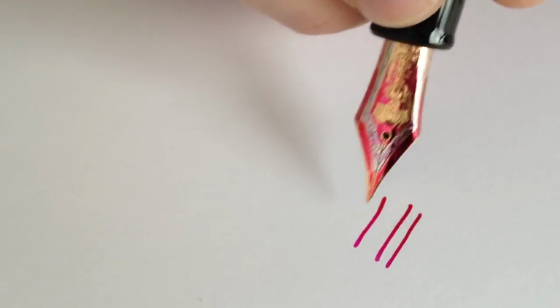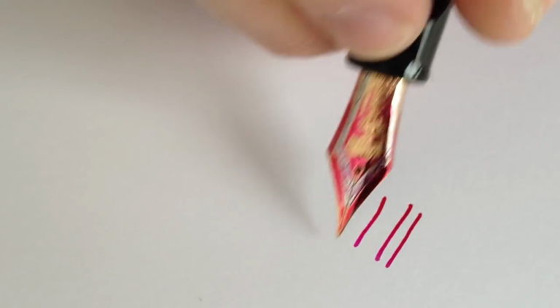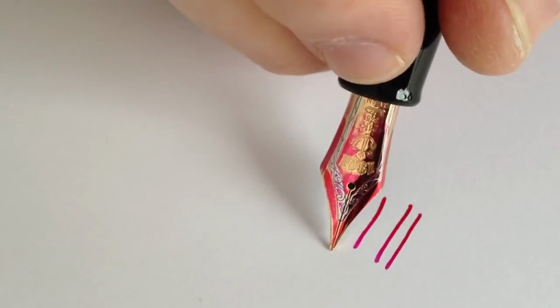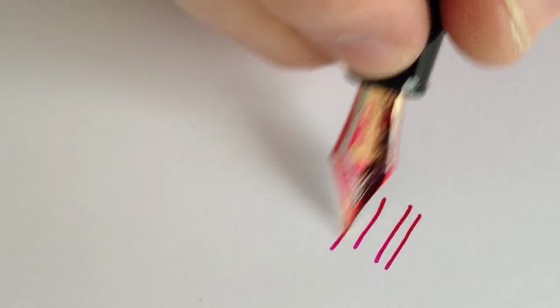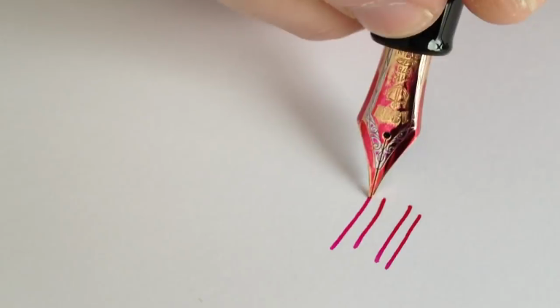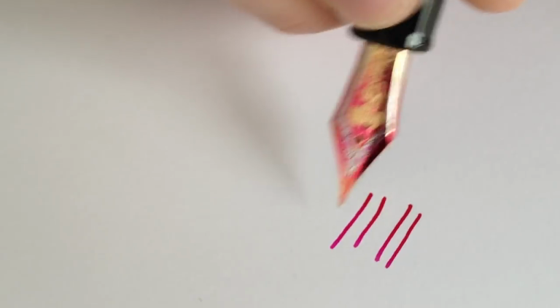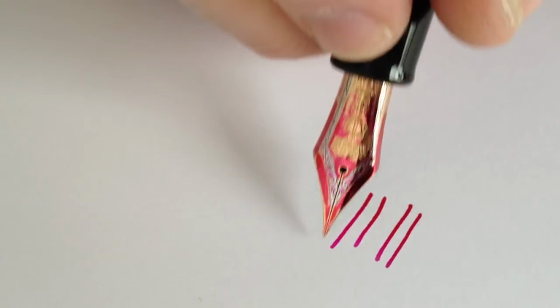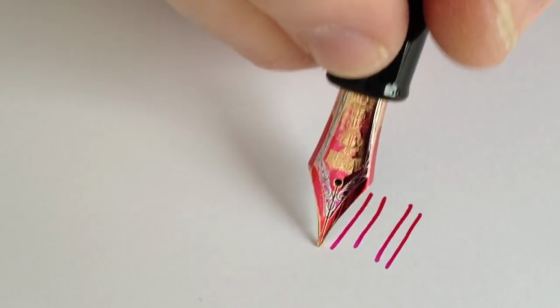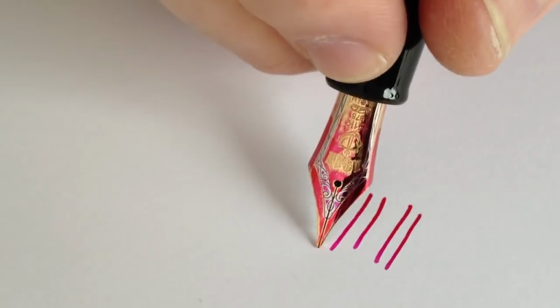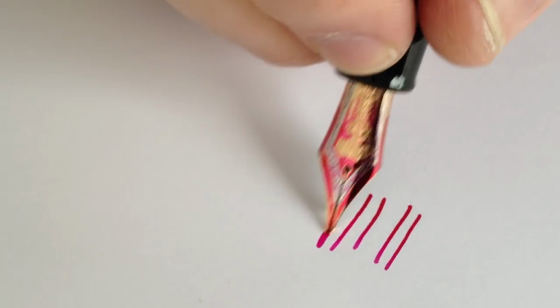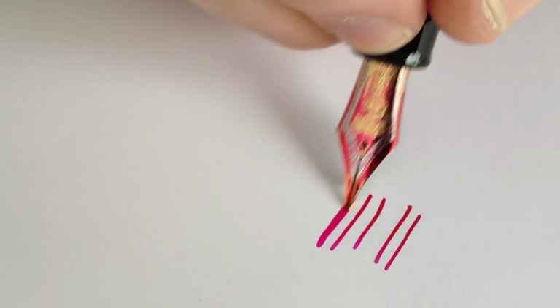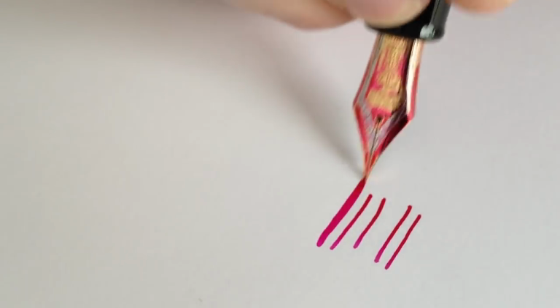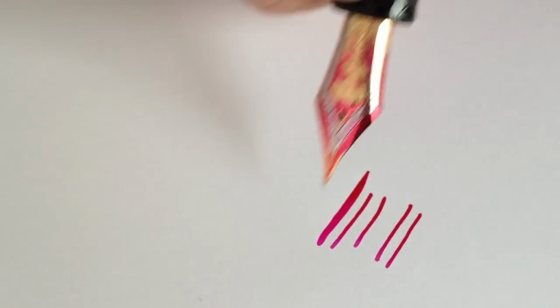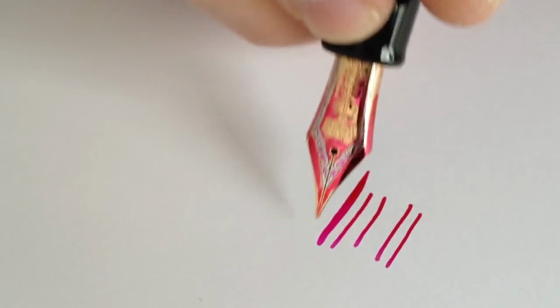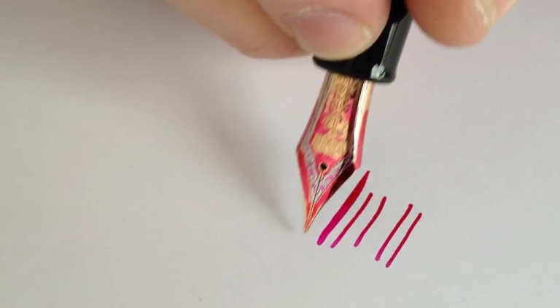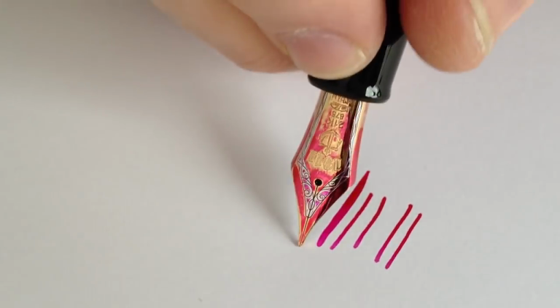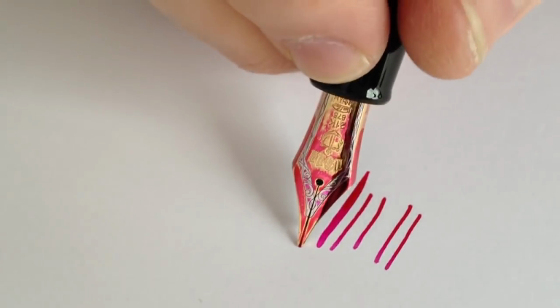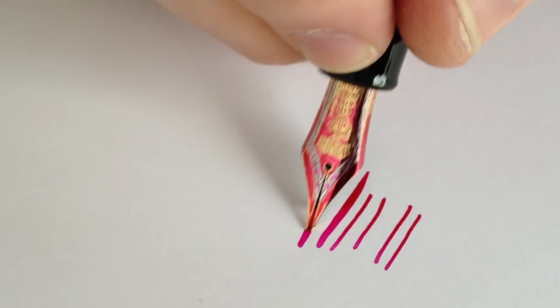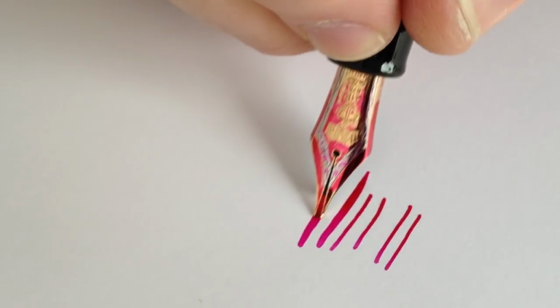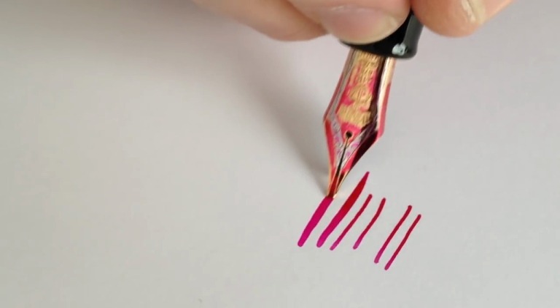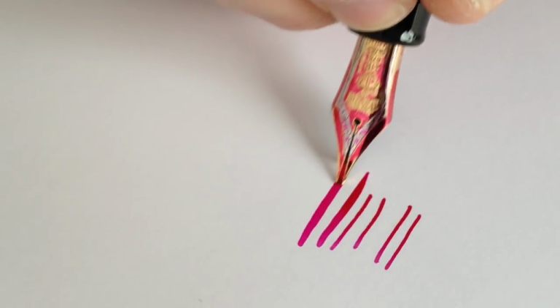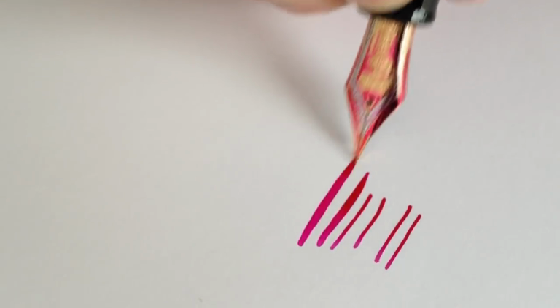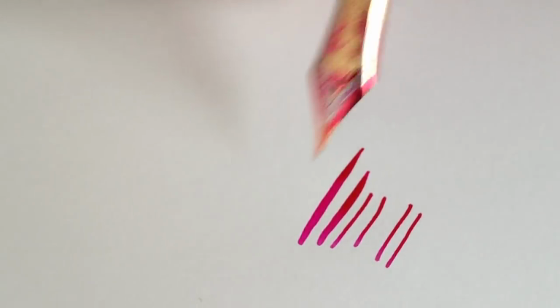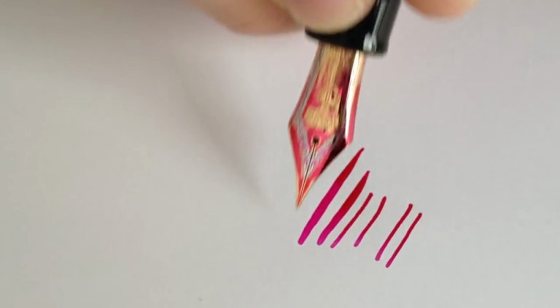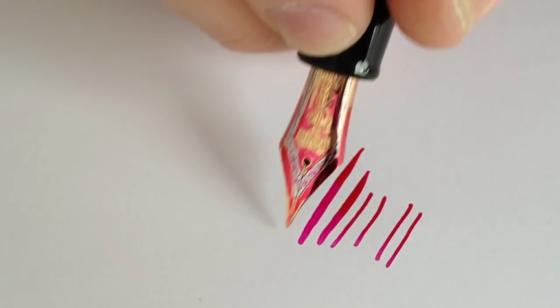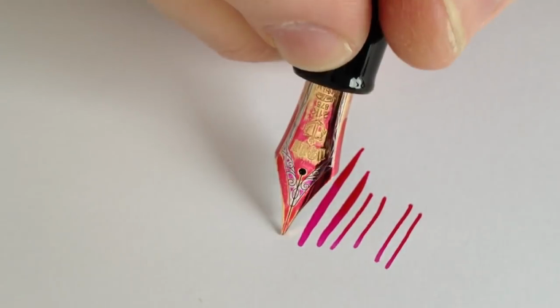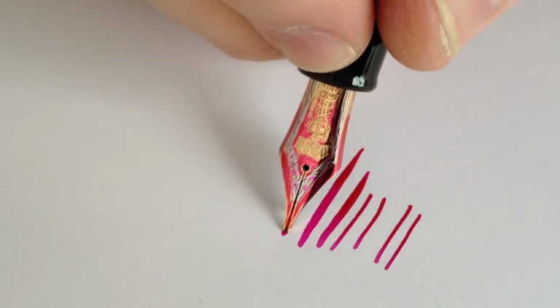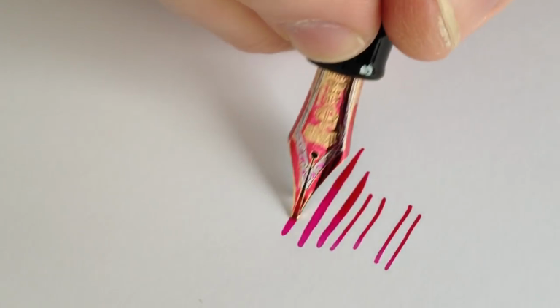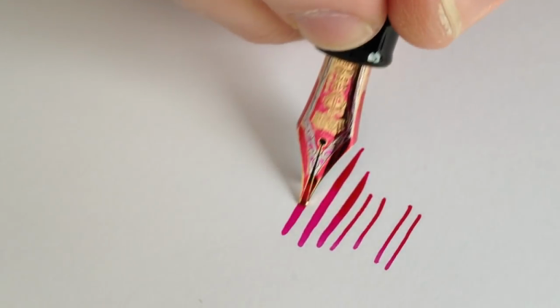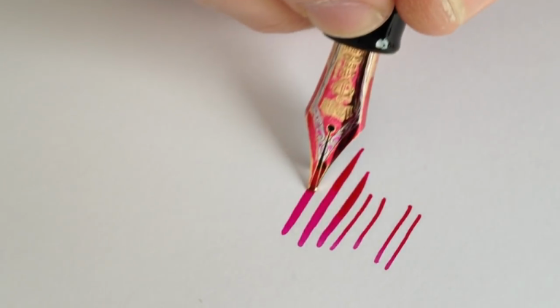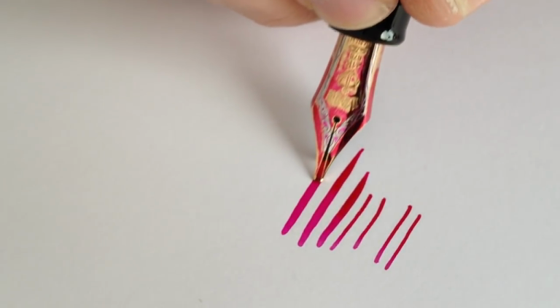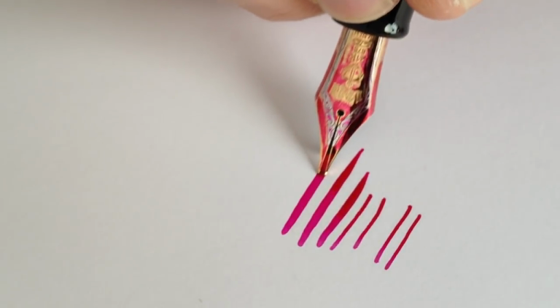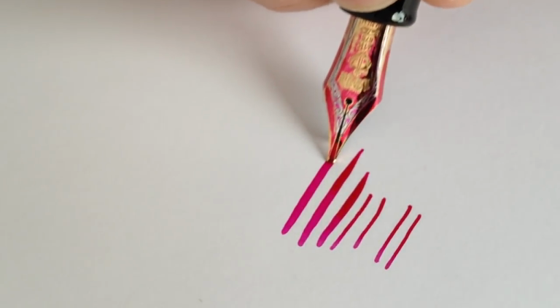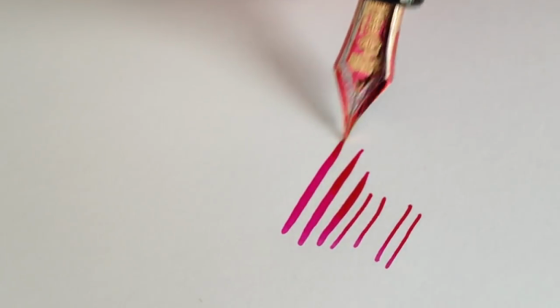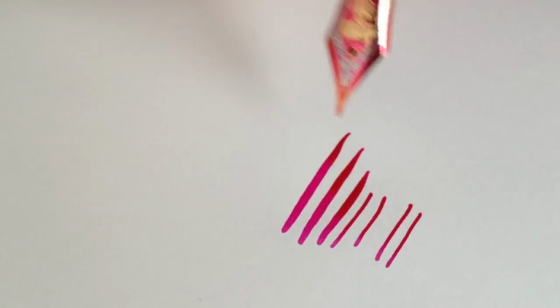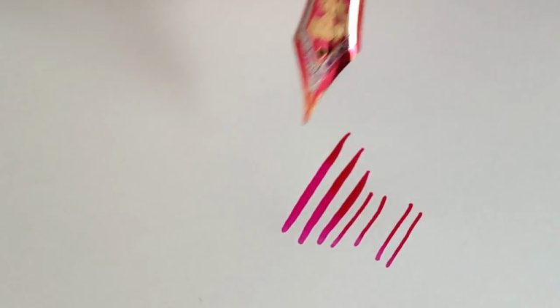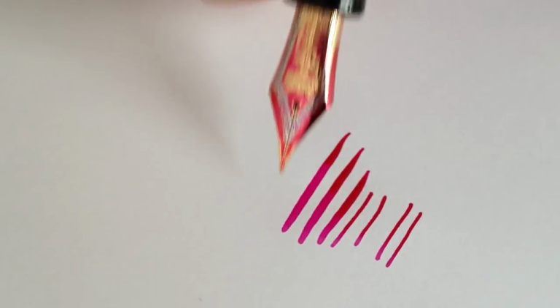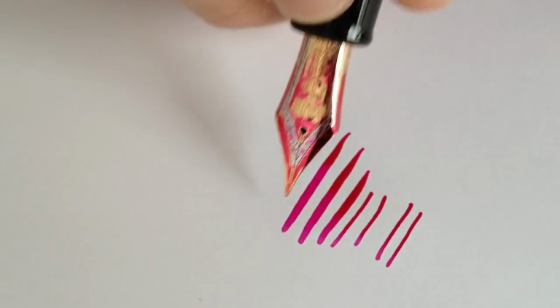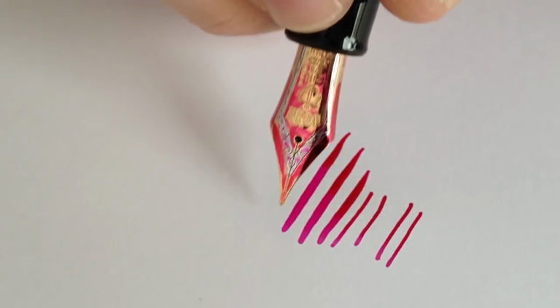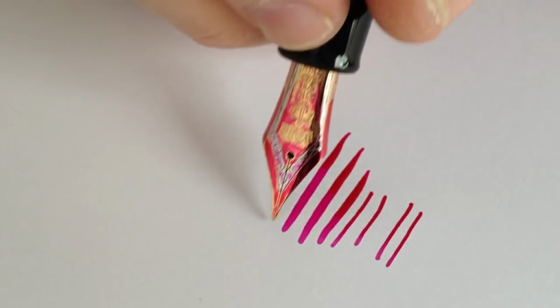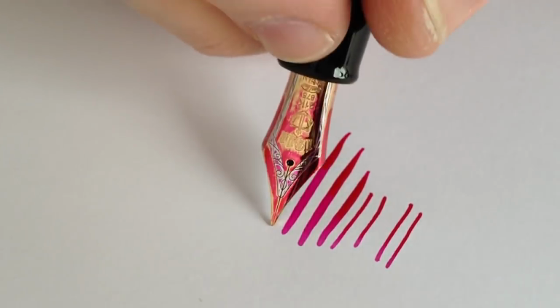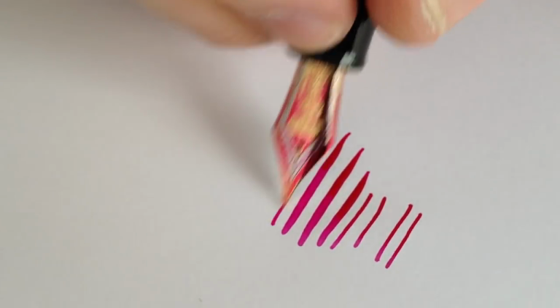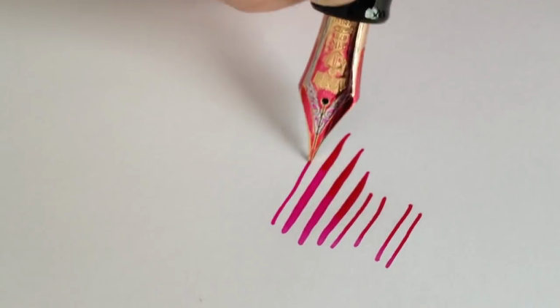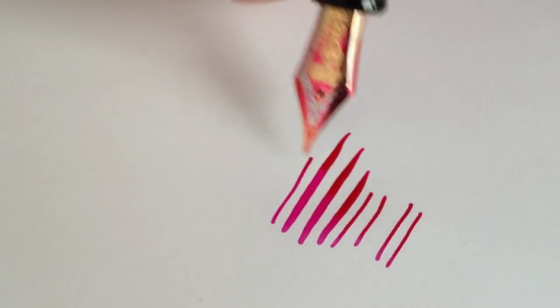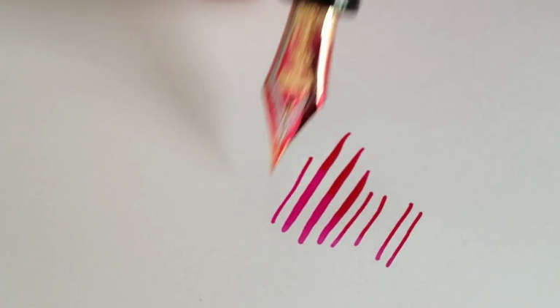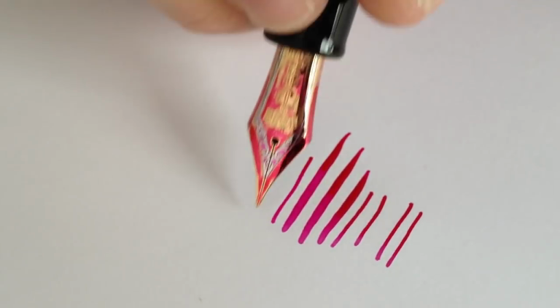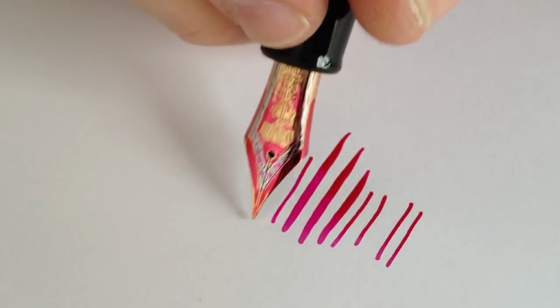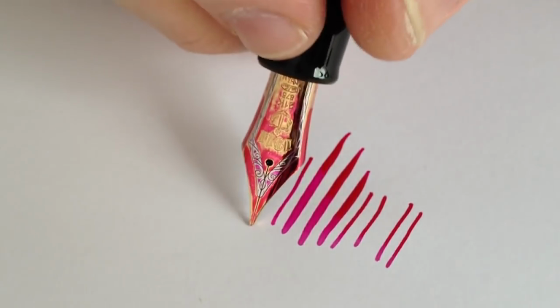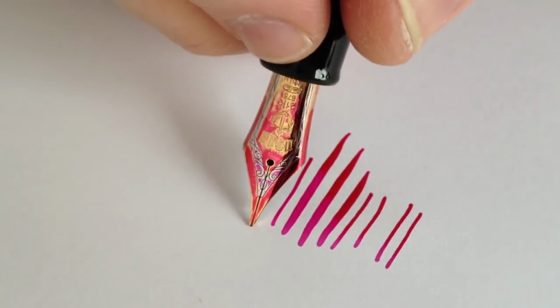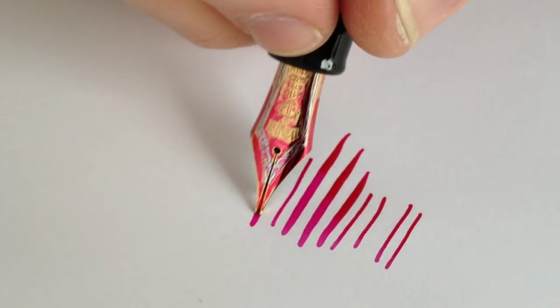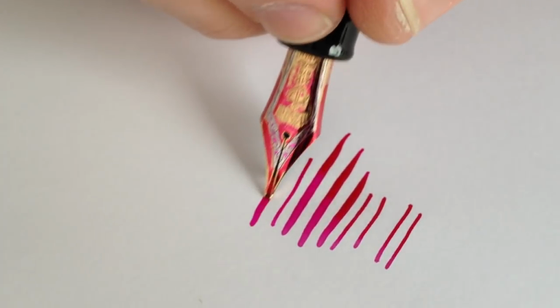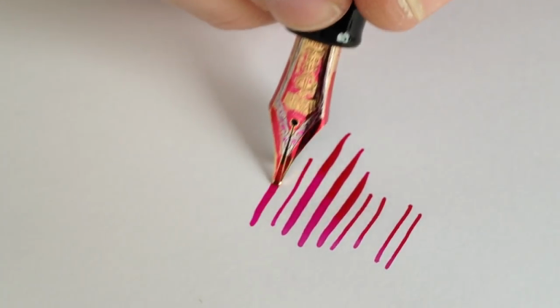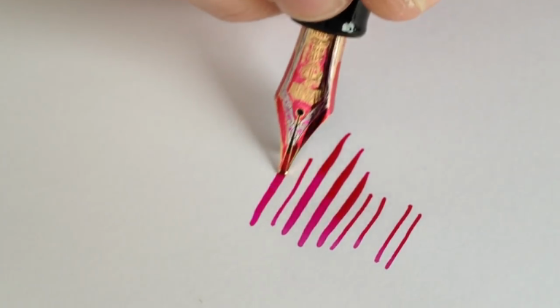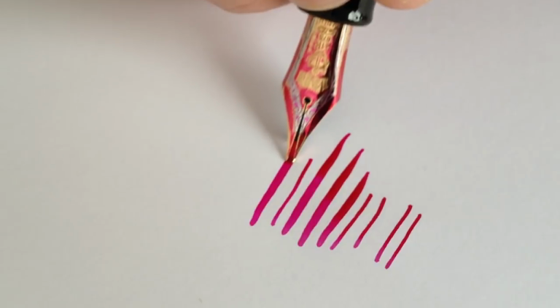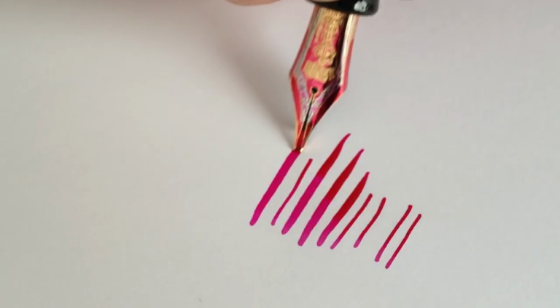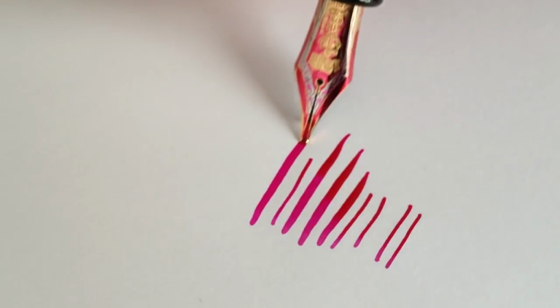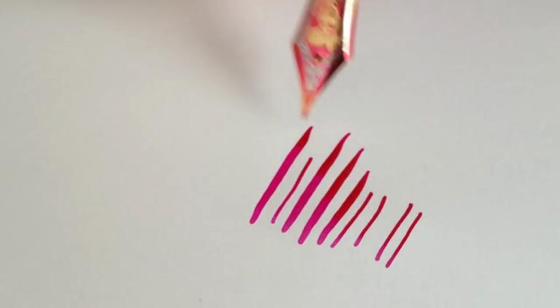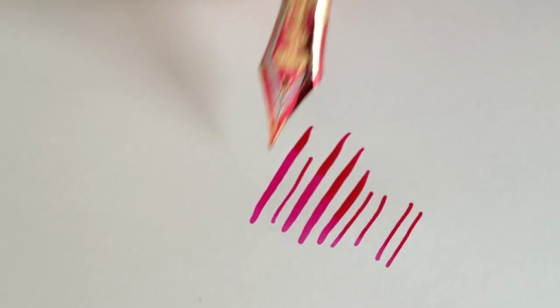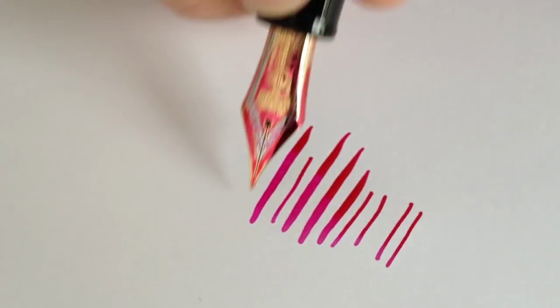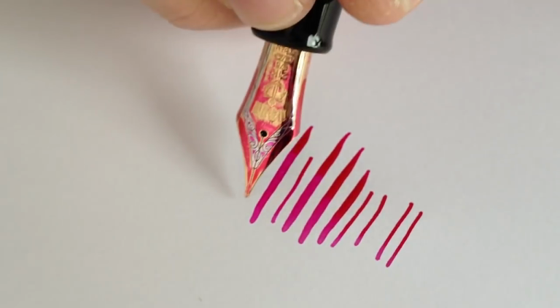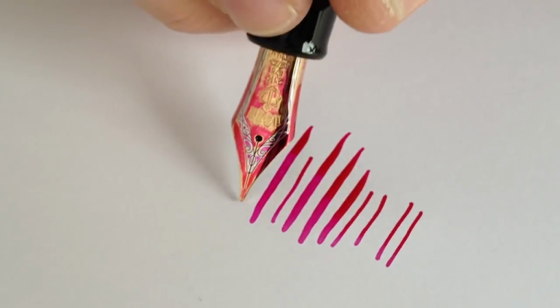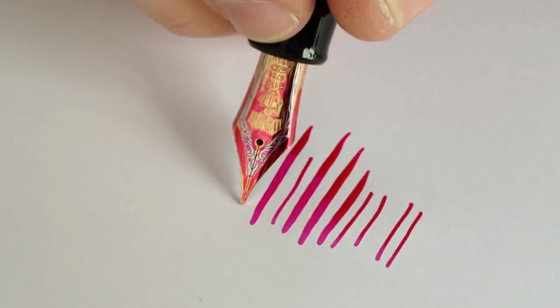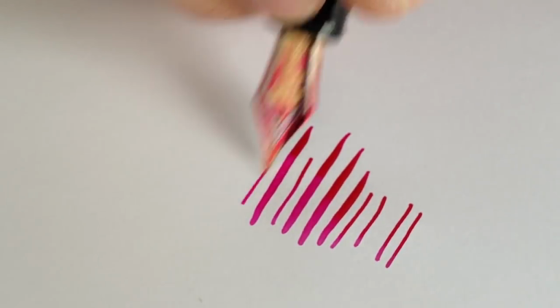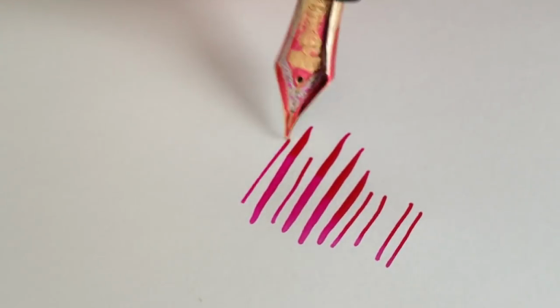Now I can't guarantee every pen will be this good out of the box, but if you get one that's even remotely close, you'll be impressed.